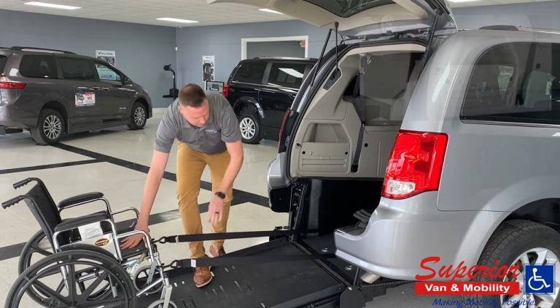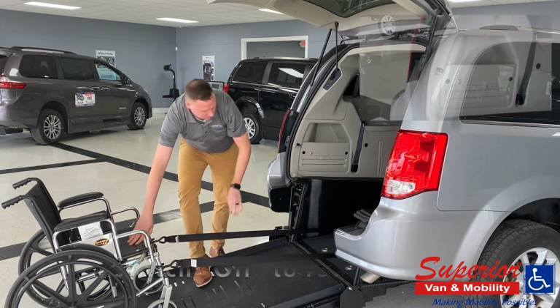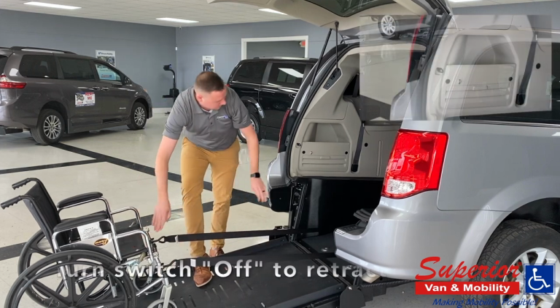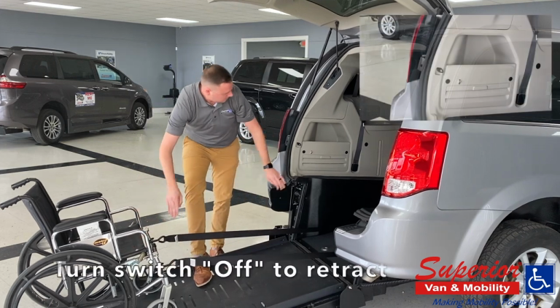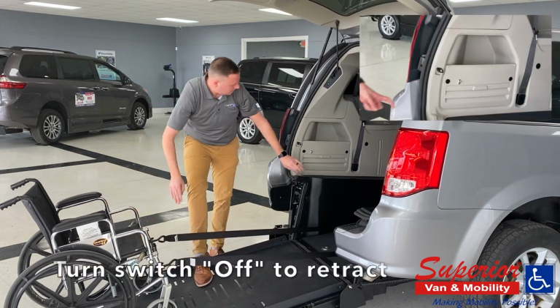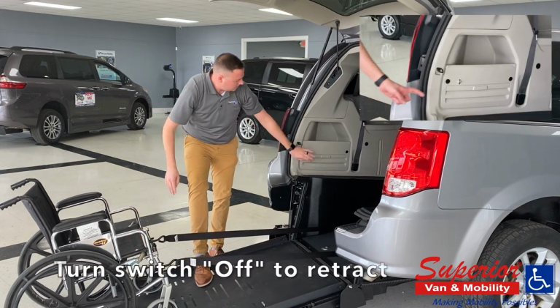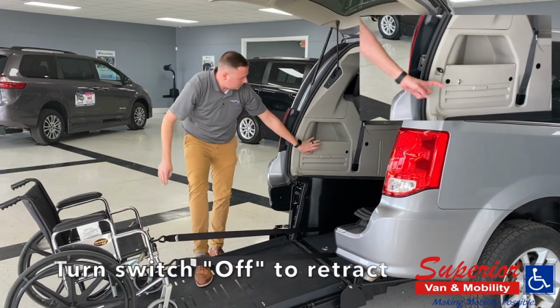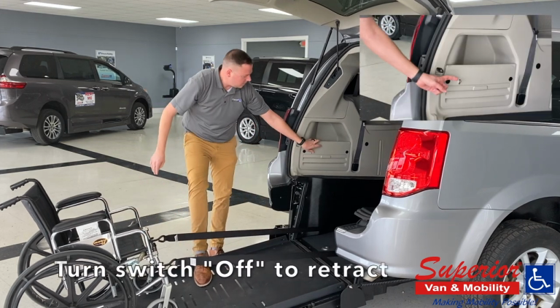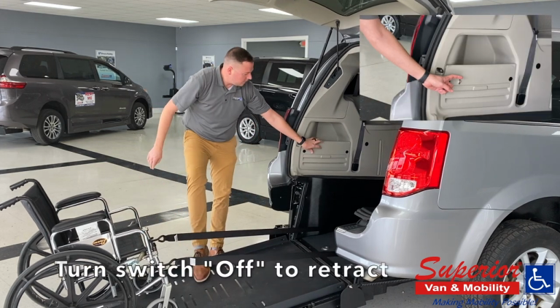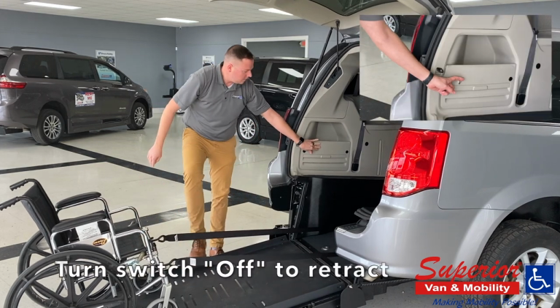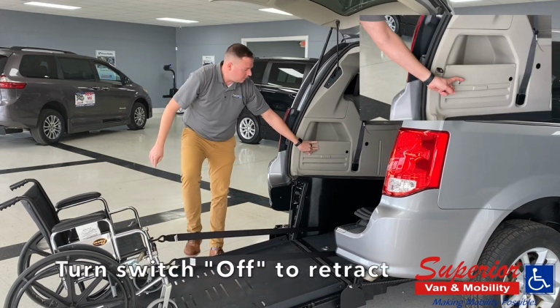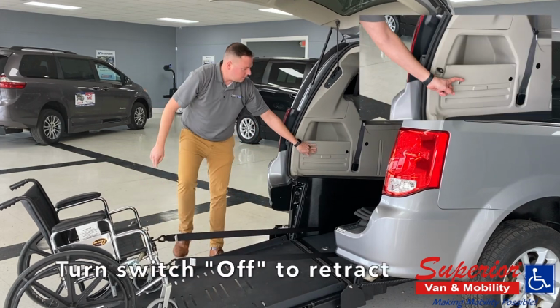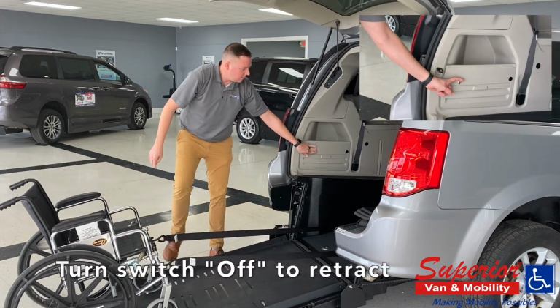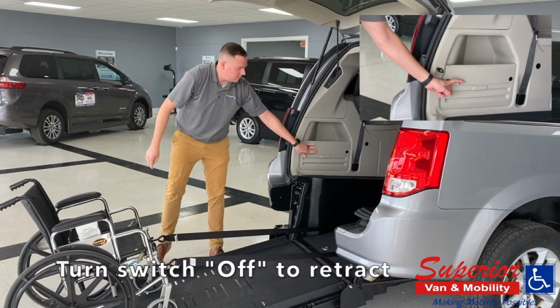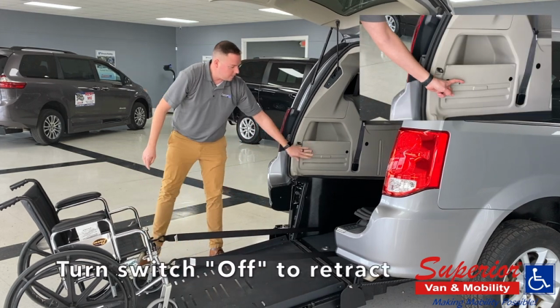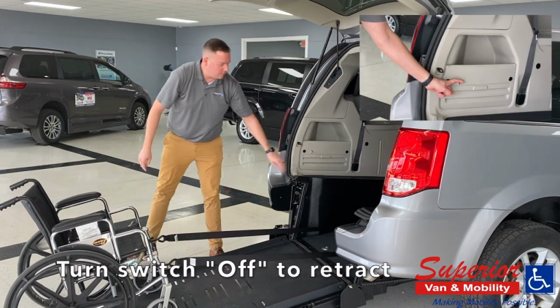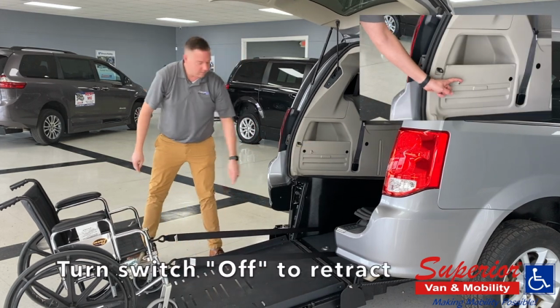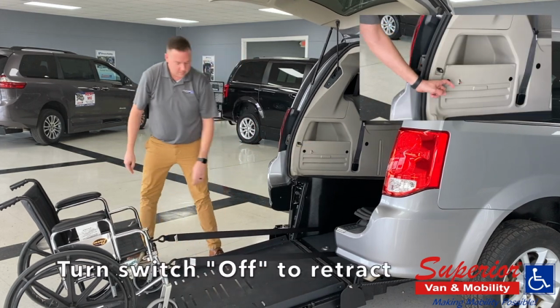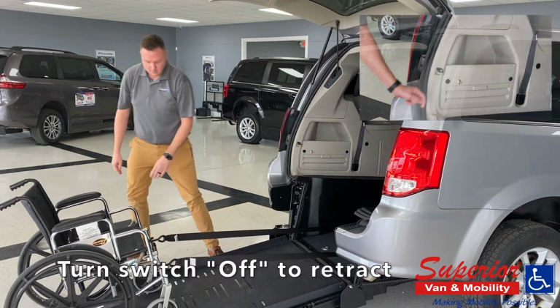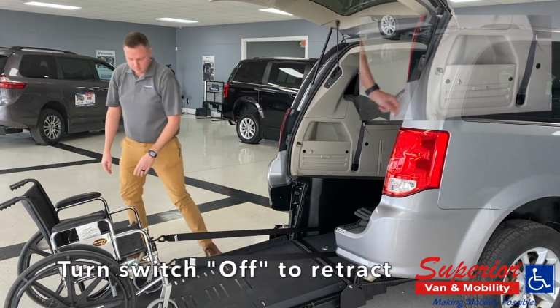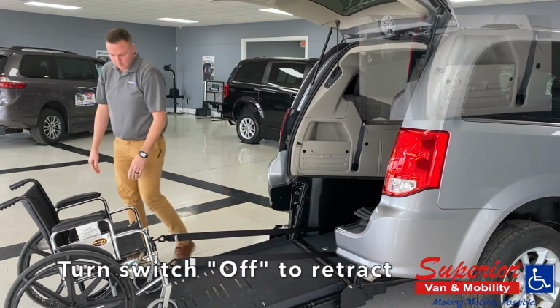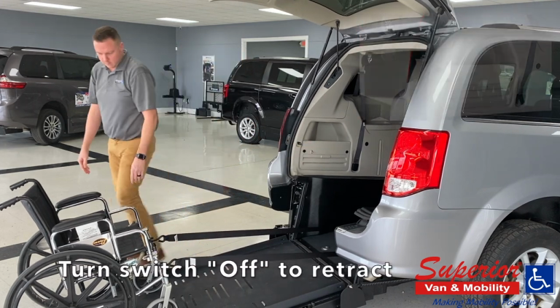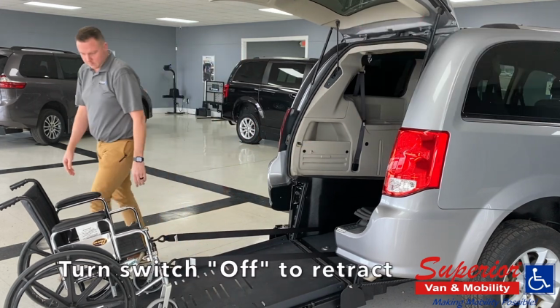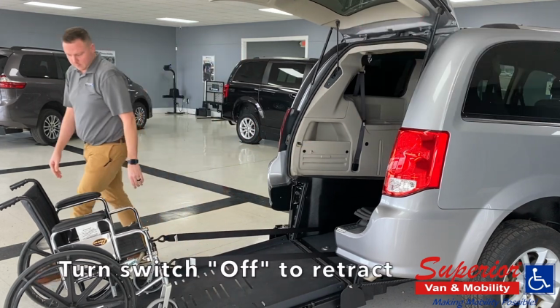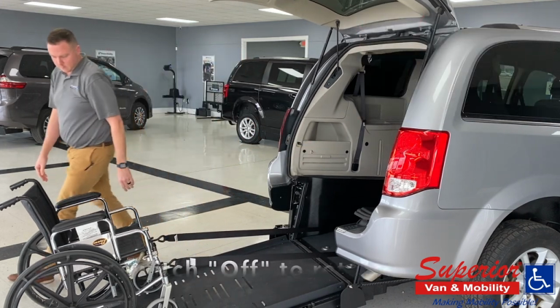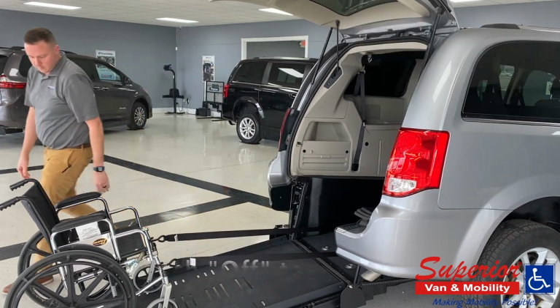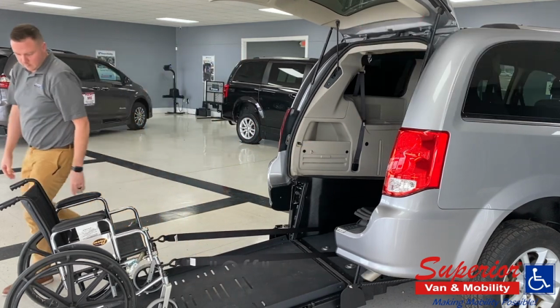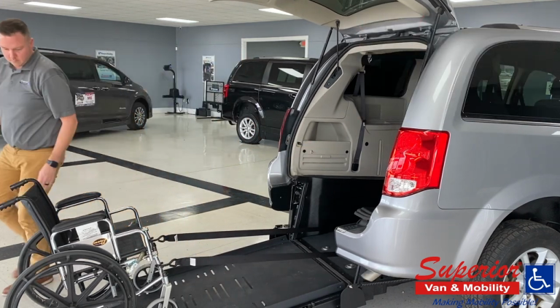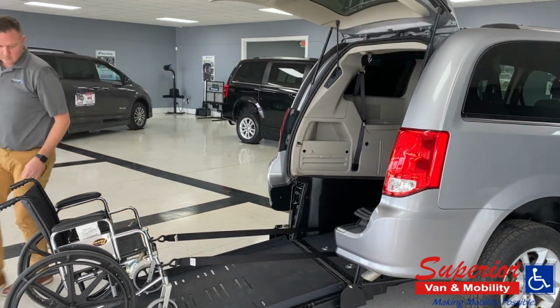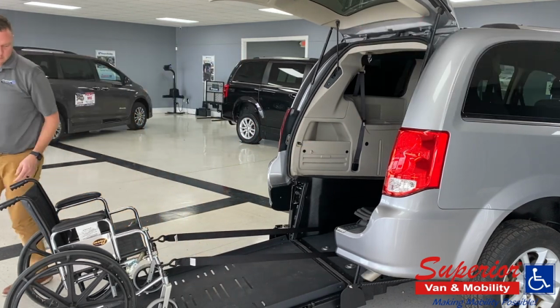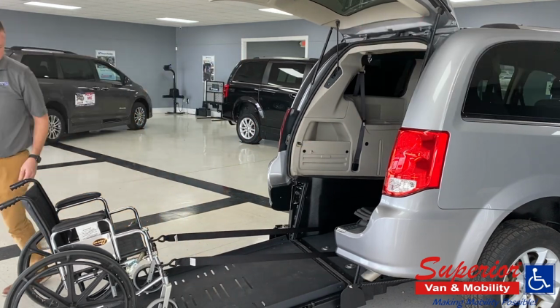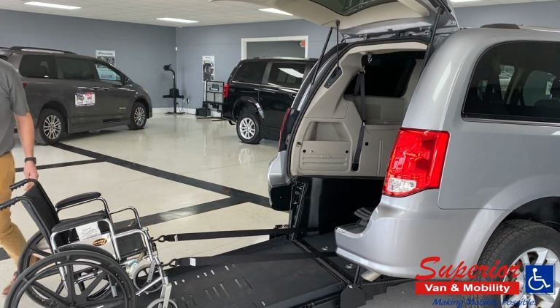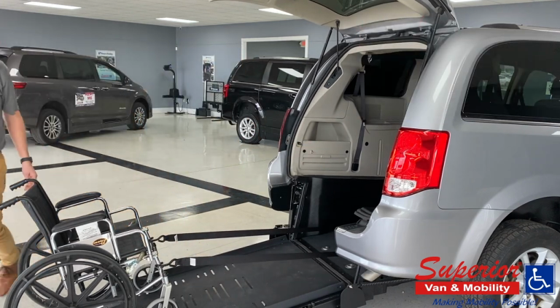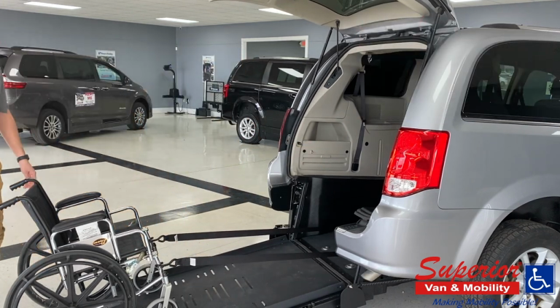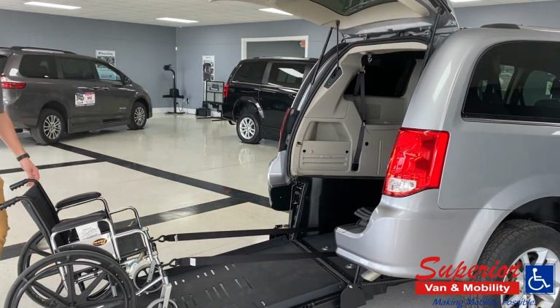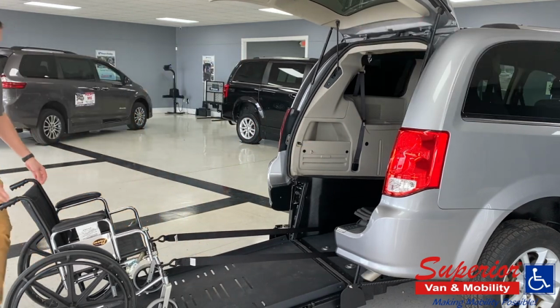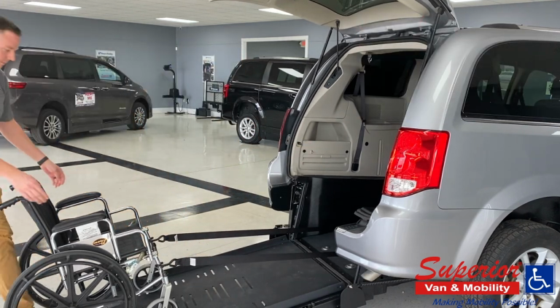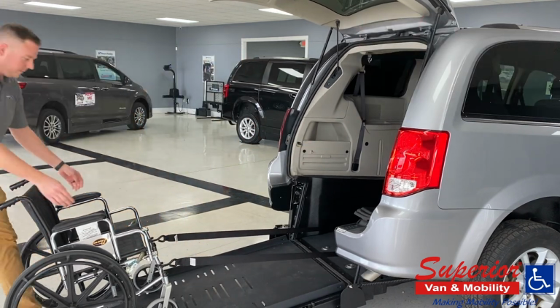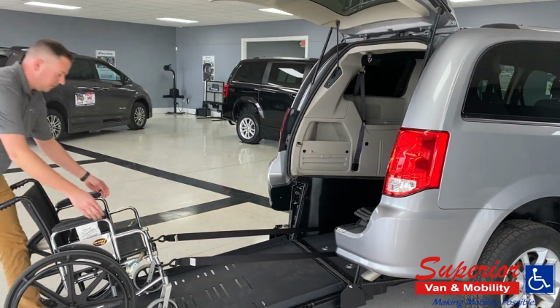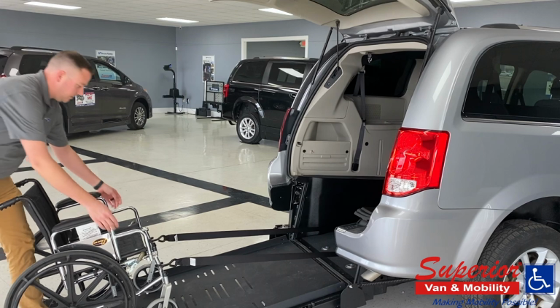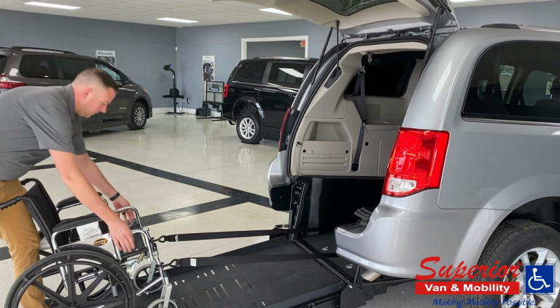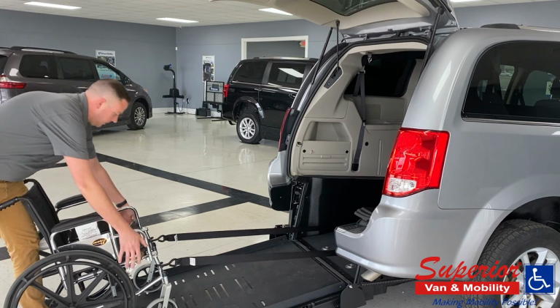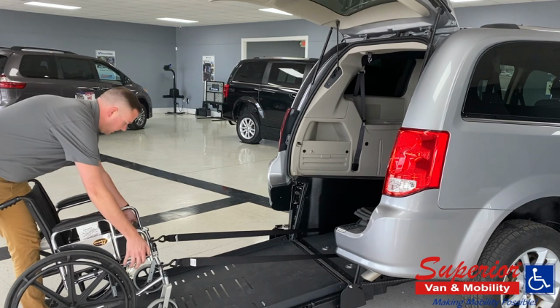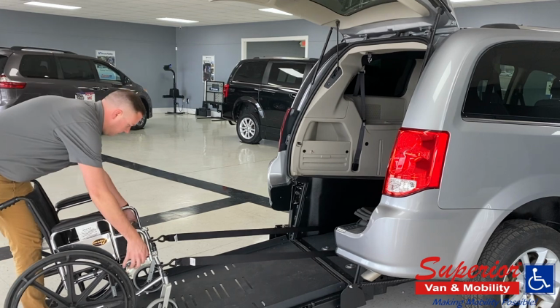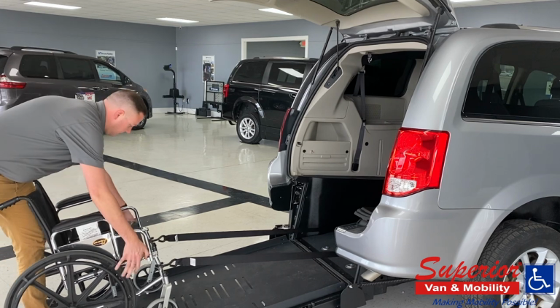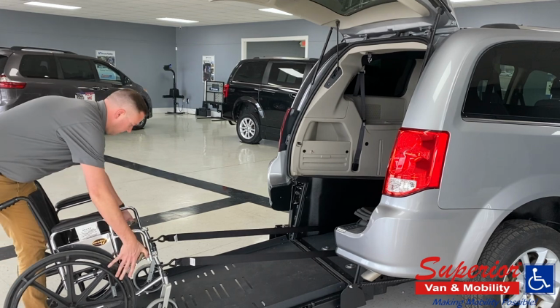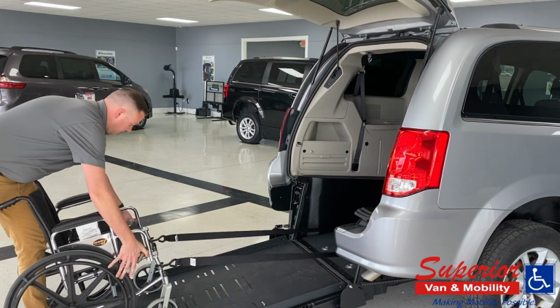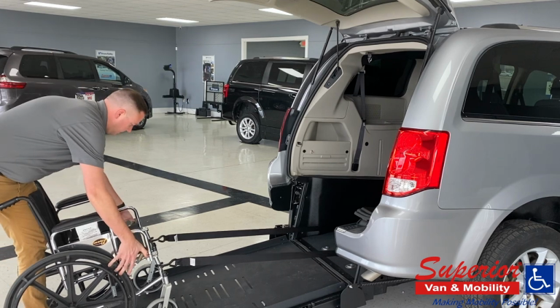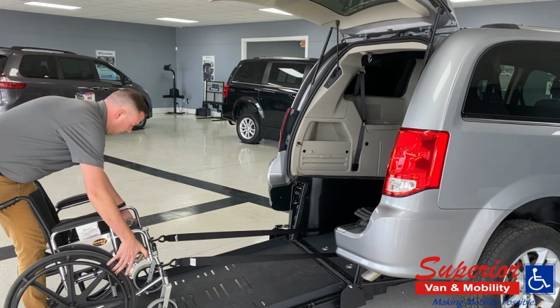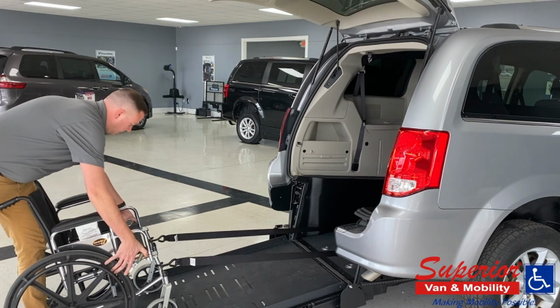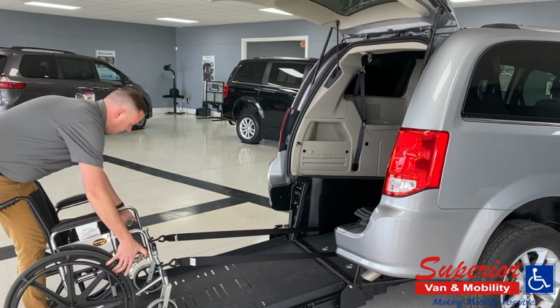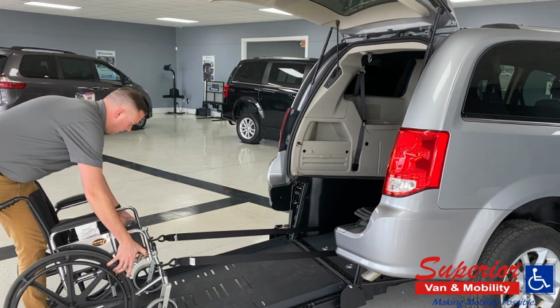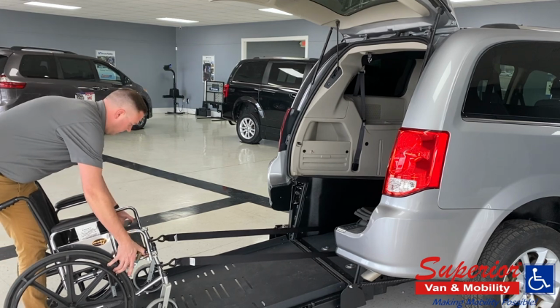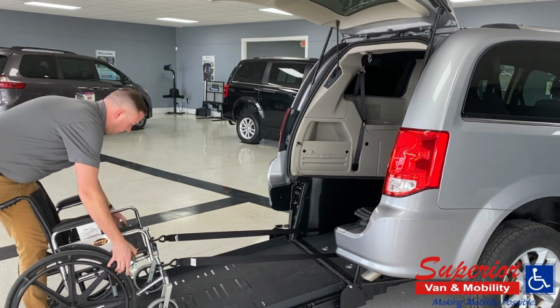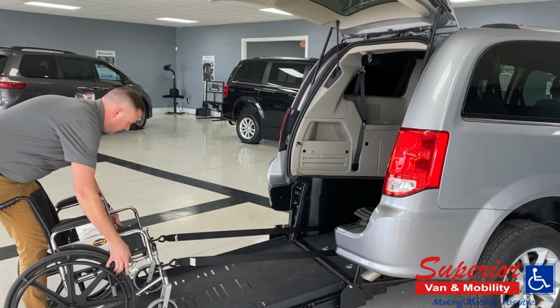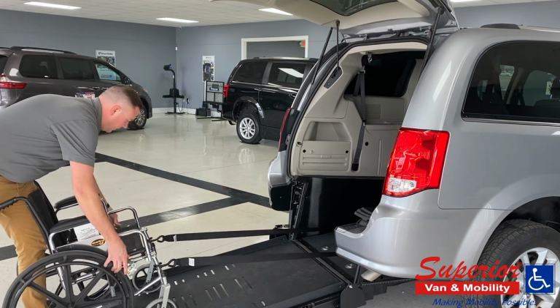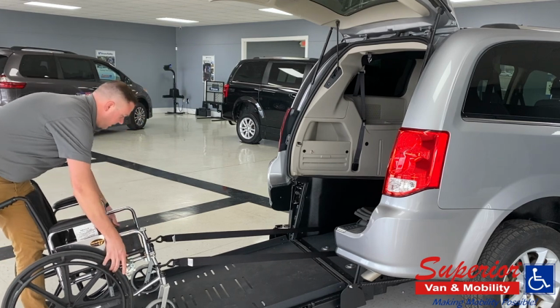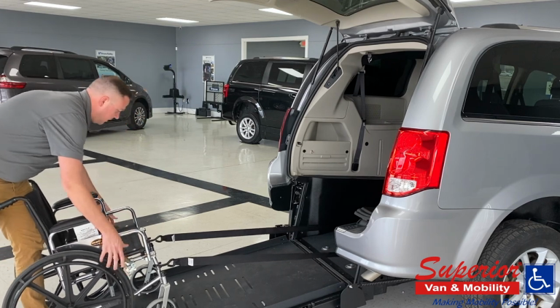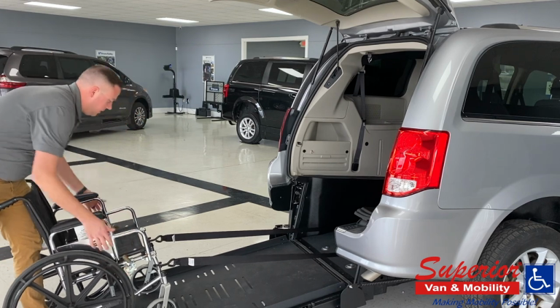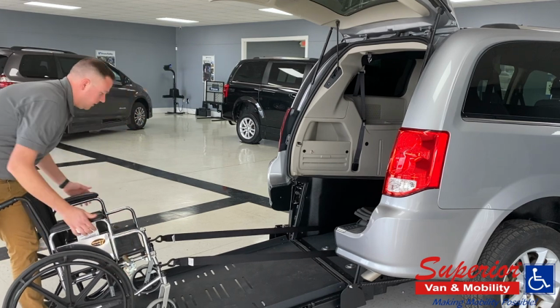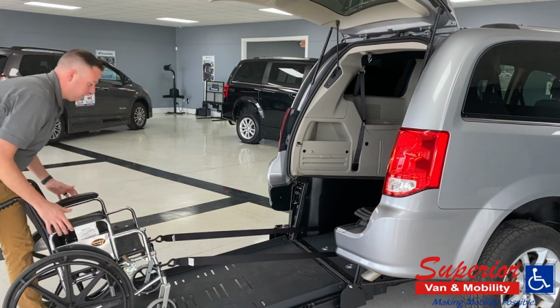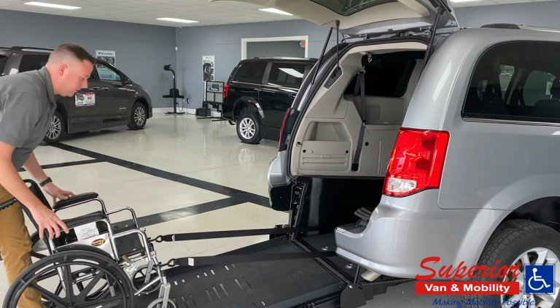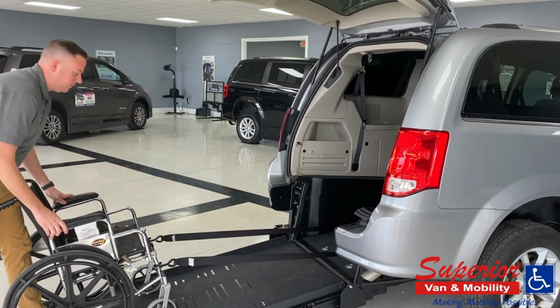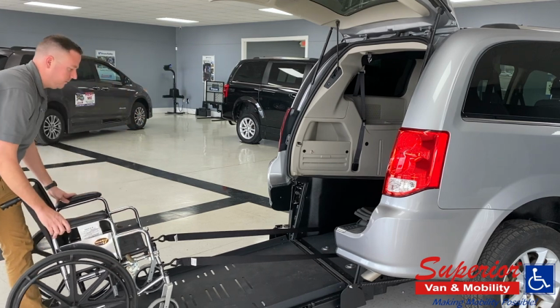When the switch is turned on, you can move the tie-downs freely. But once they're turned off, they will retract inside and lock down in place.